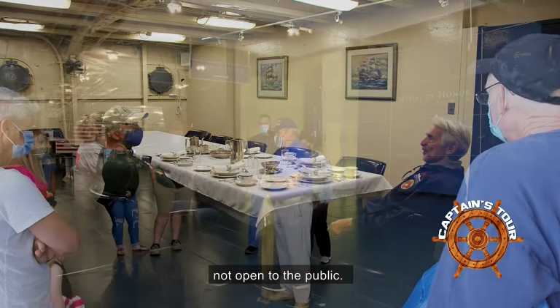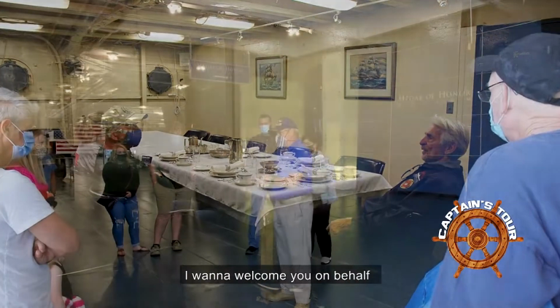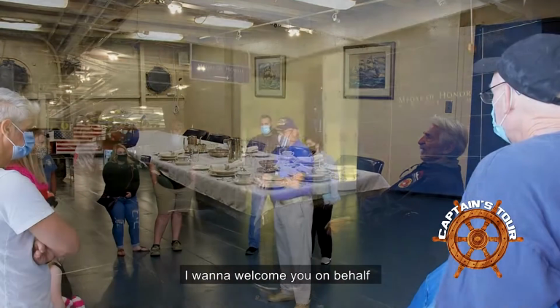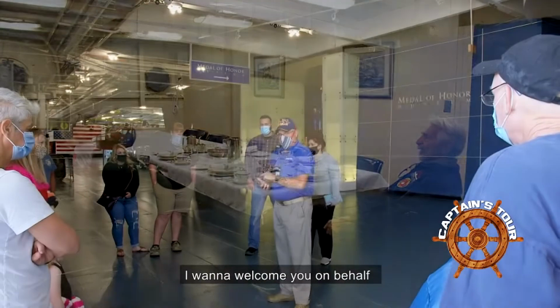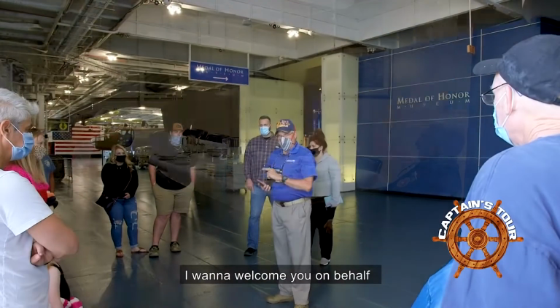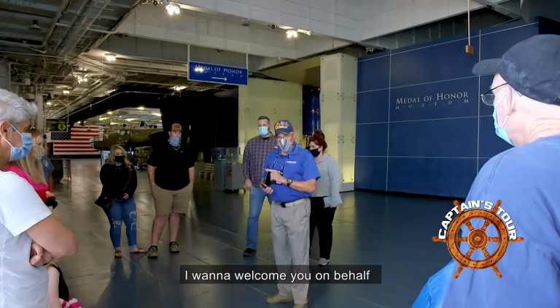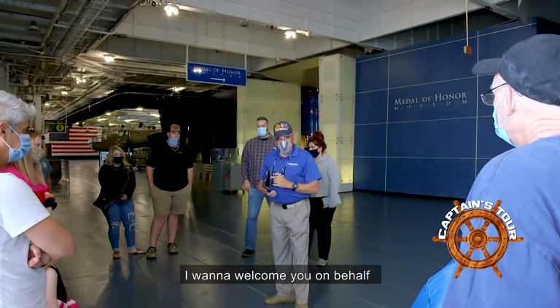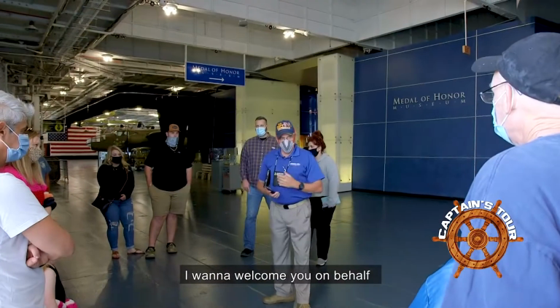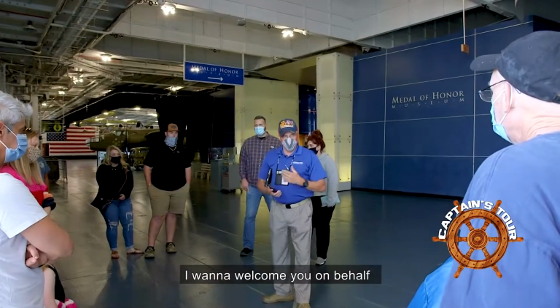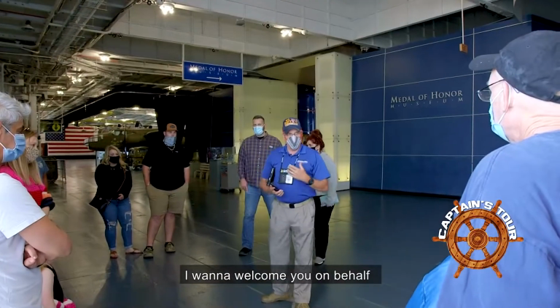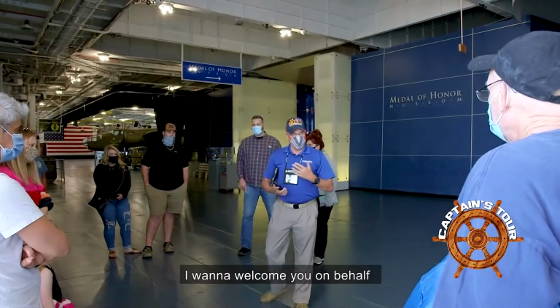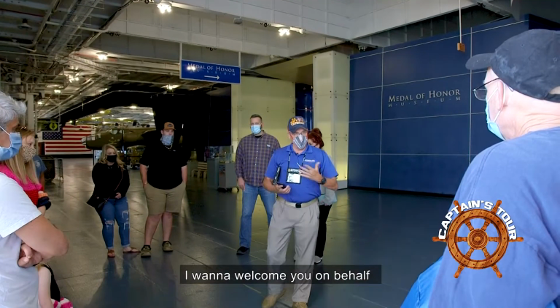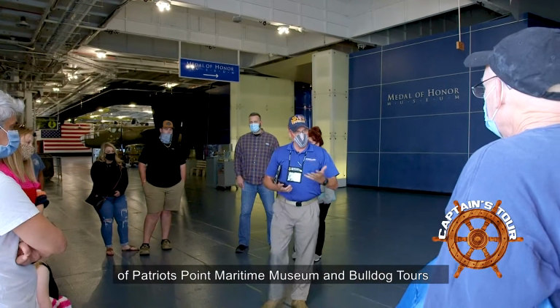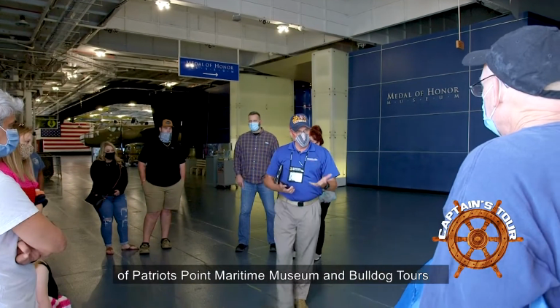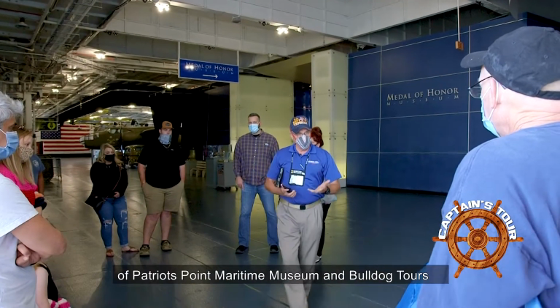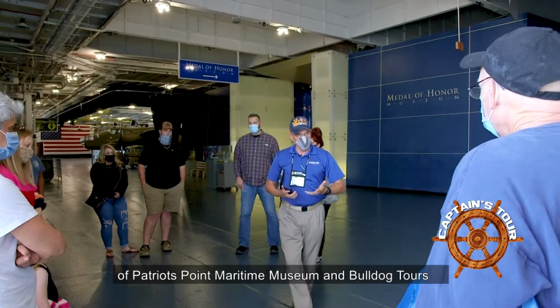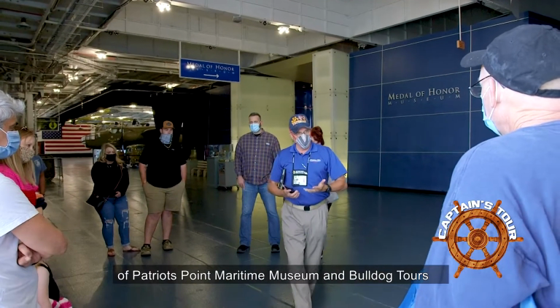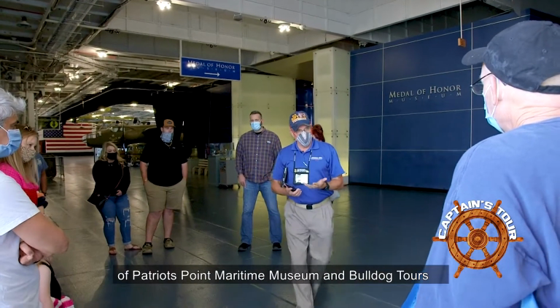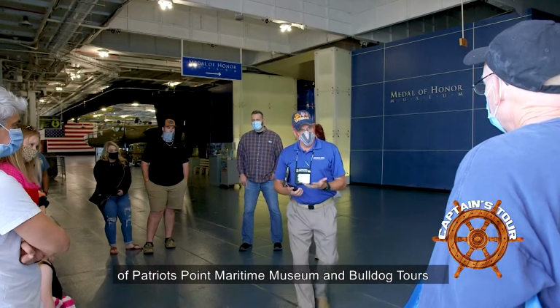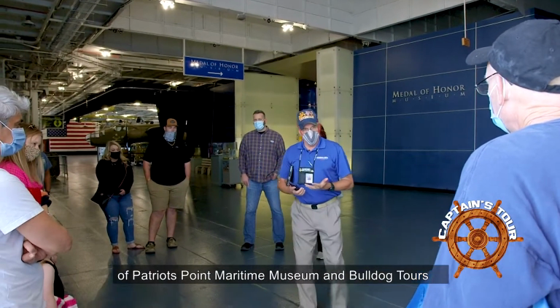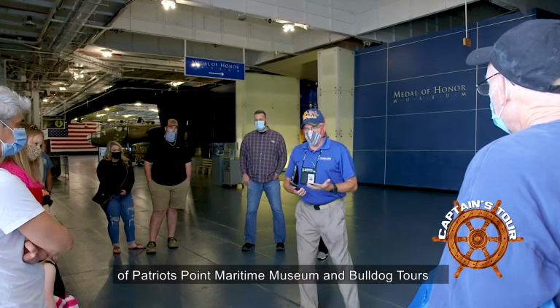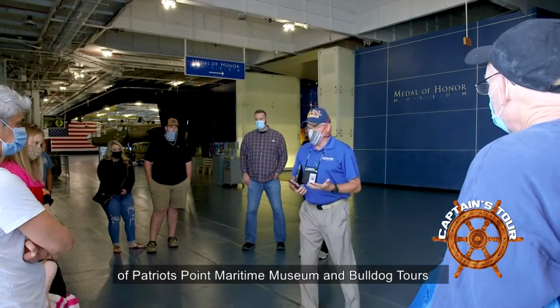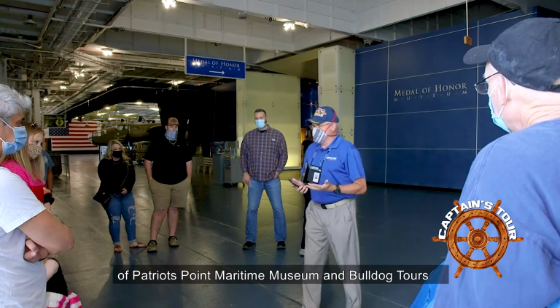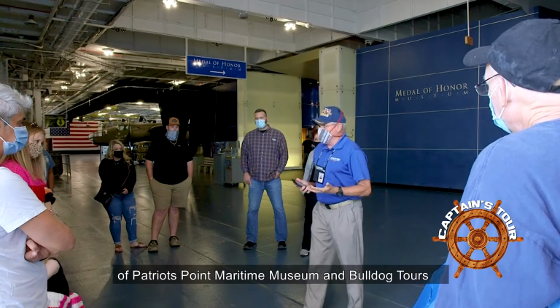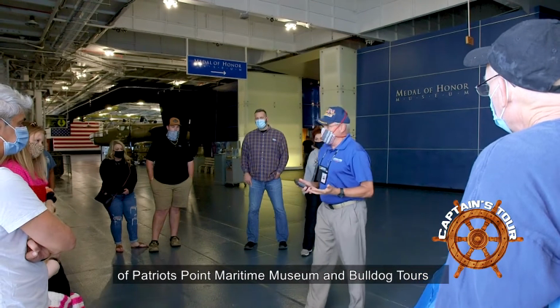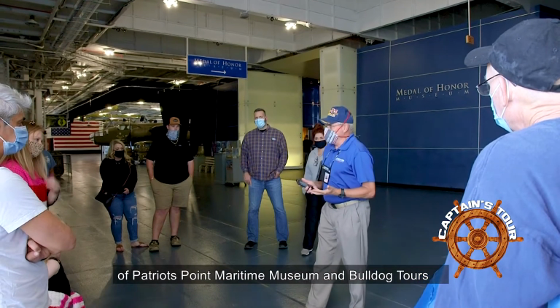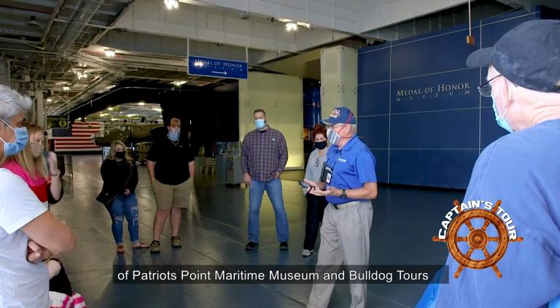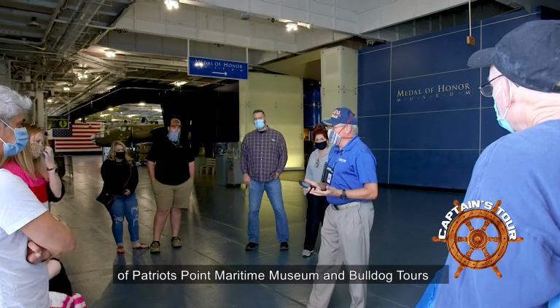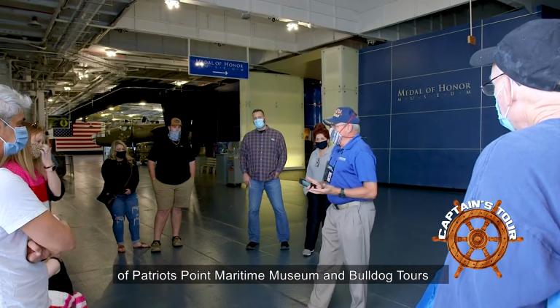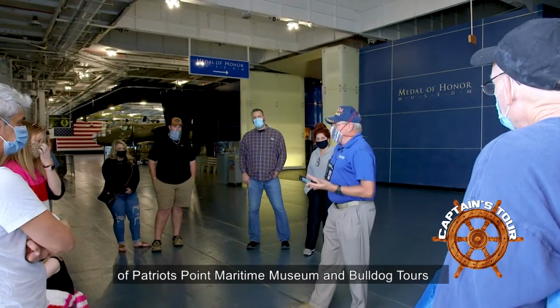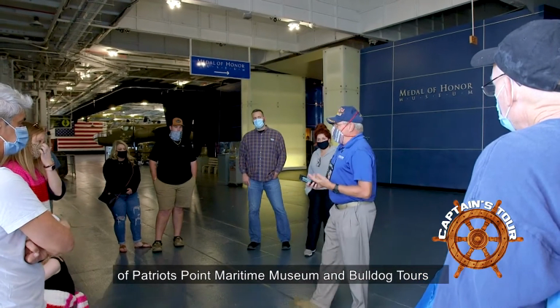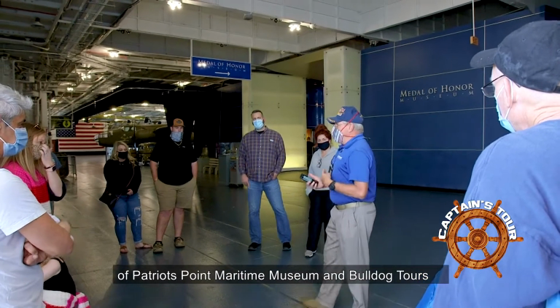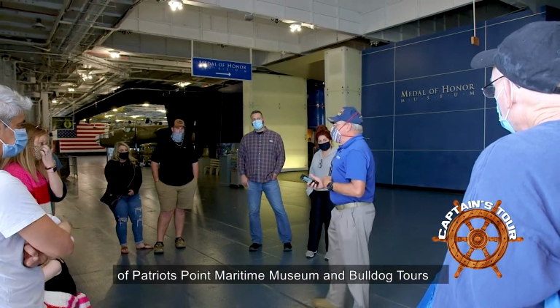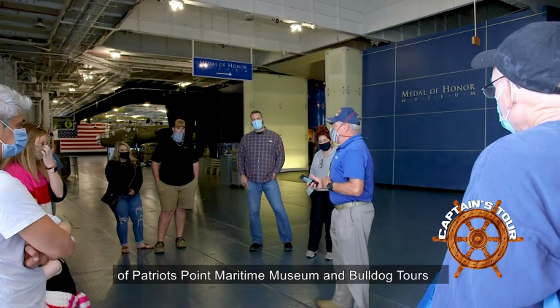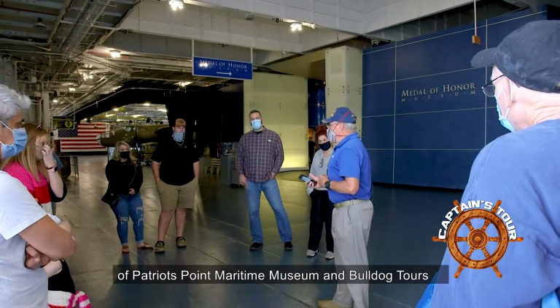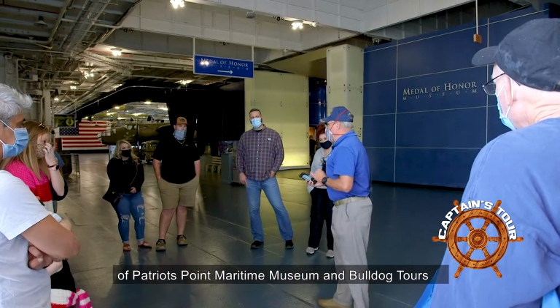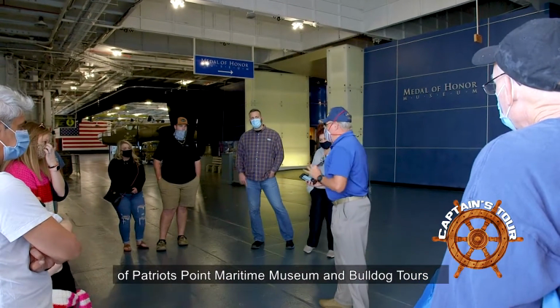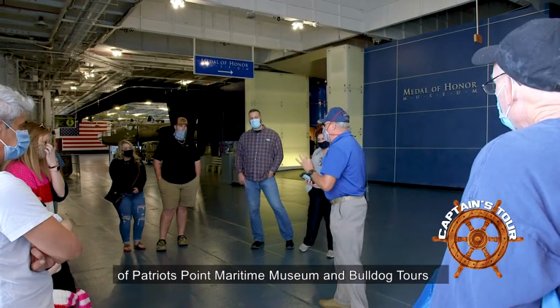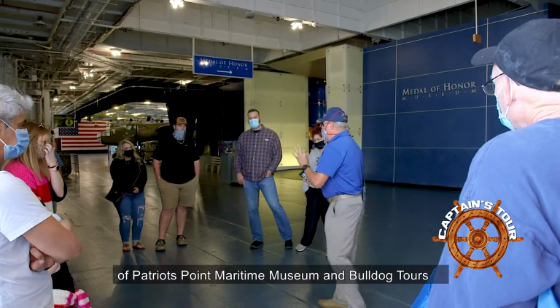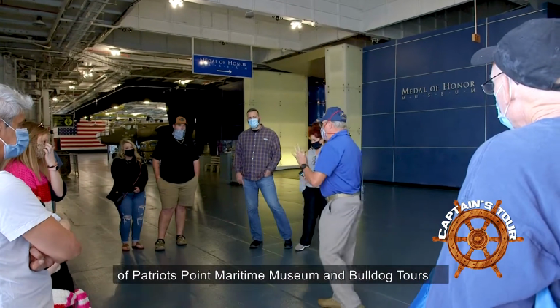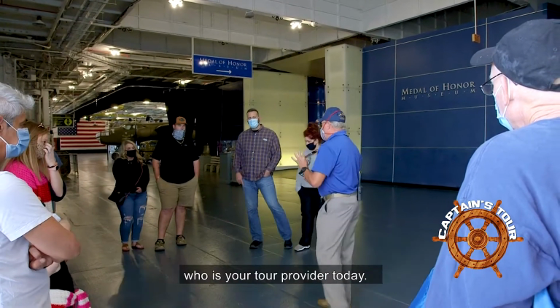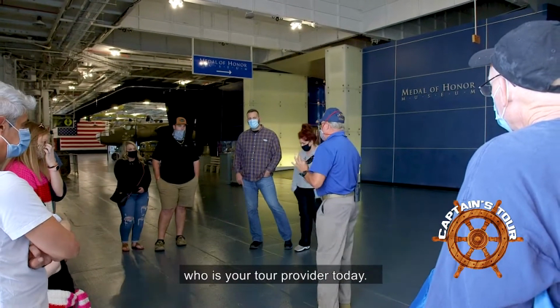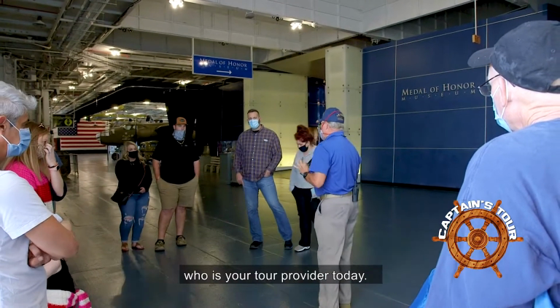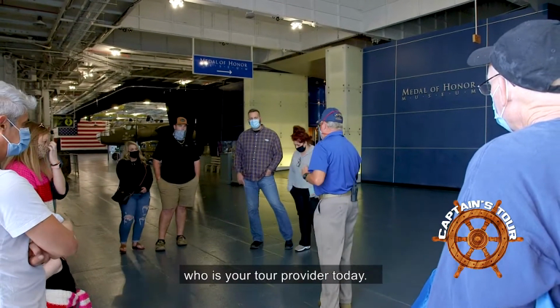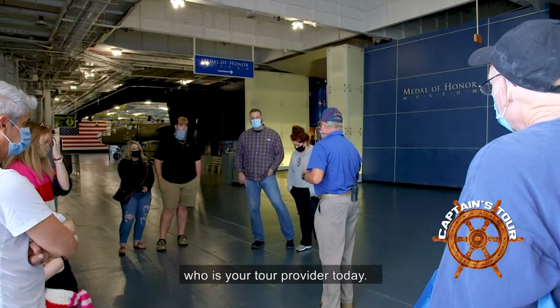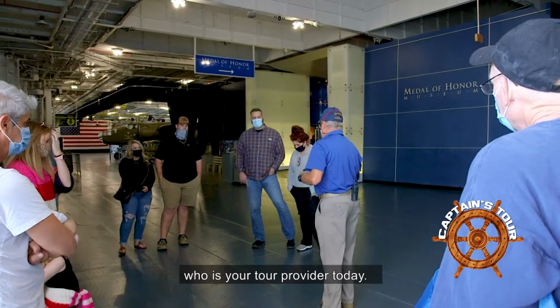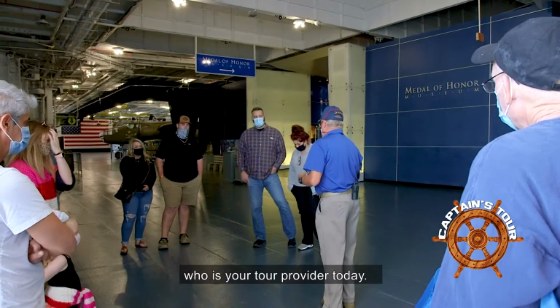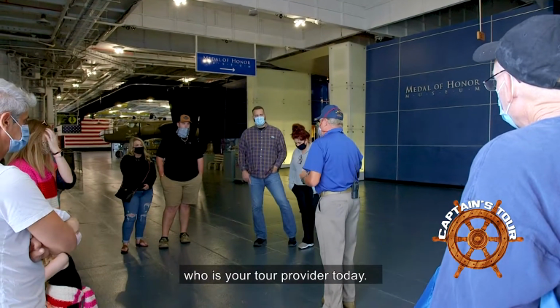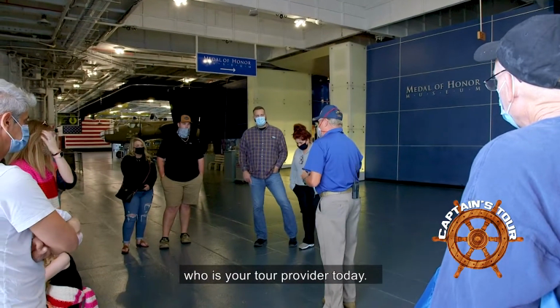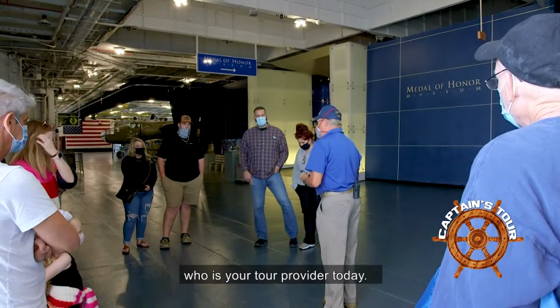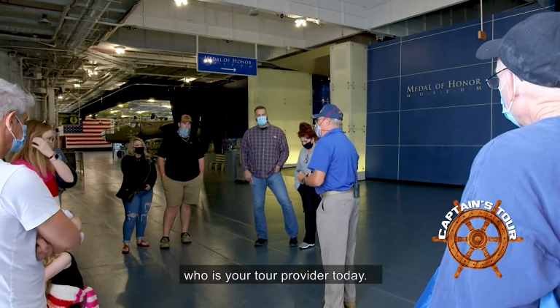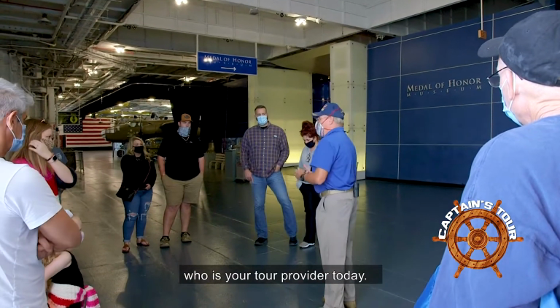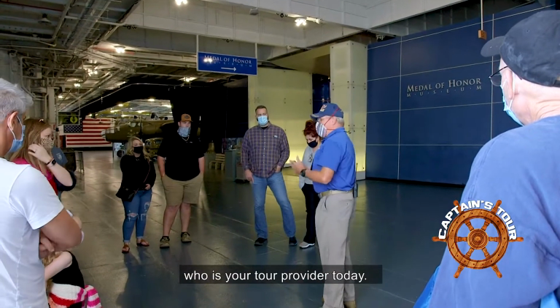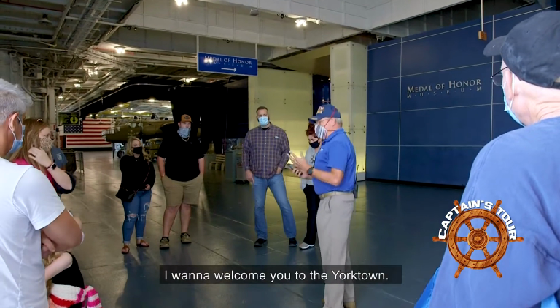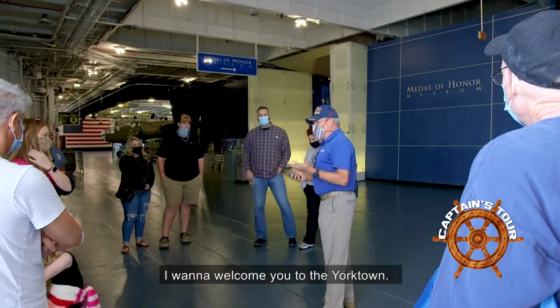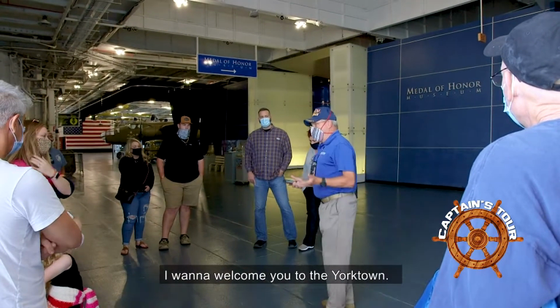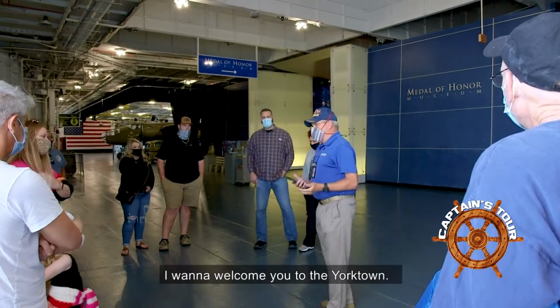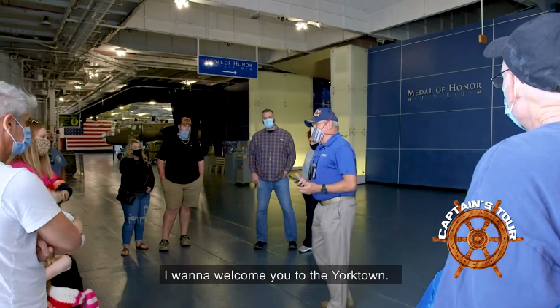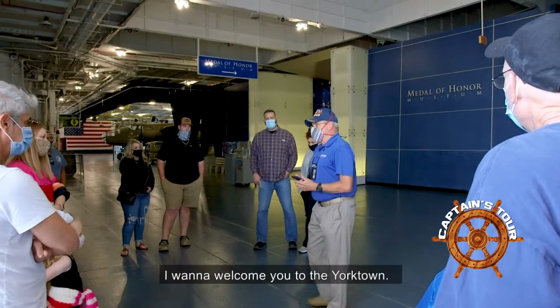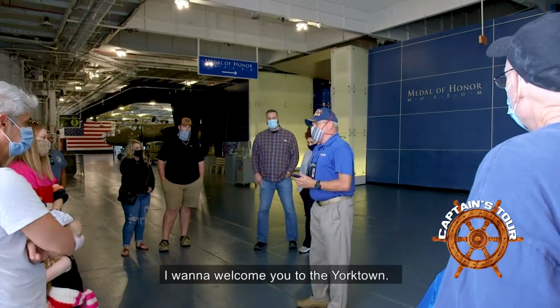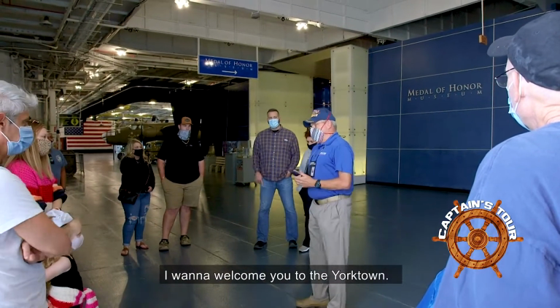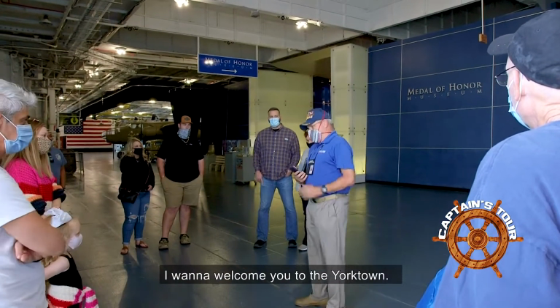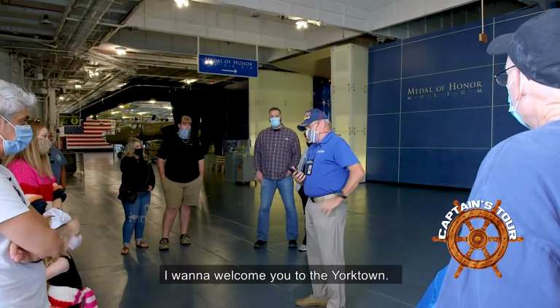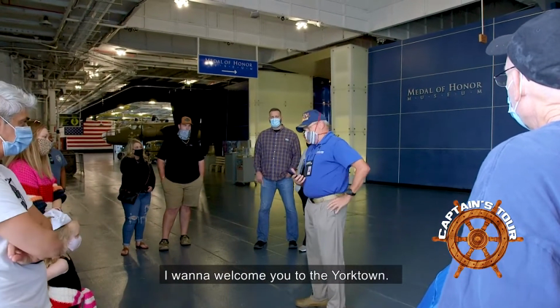I want to welcome you on behalf of Patriots Point Maritime Museum and Bulldog Tours, who is your tour provider today. Welcome to the Yorktown.